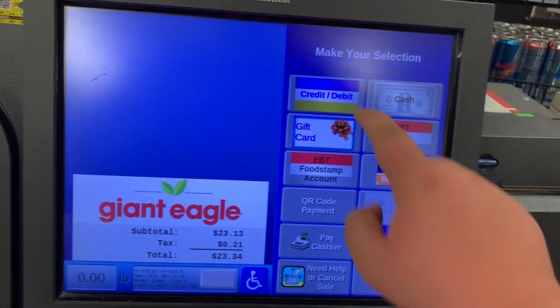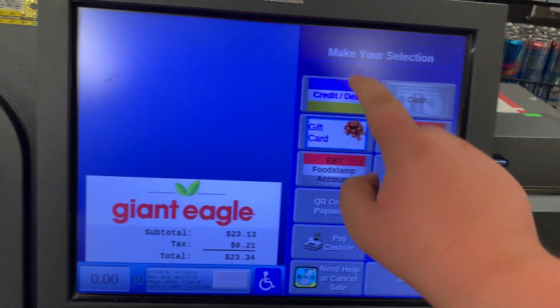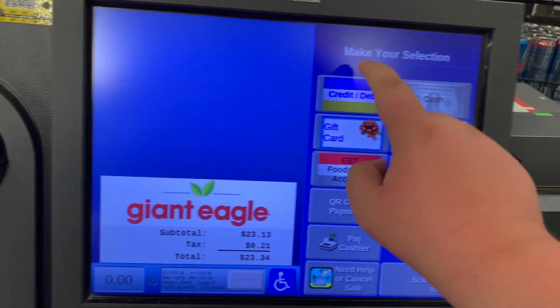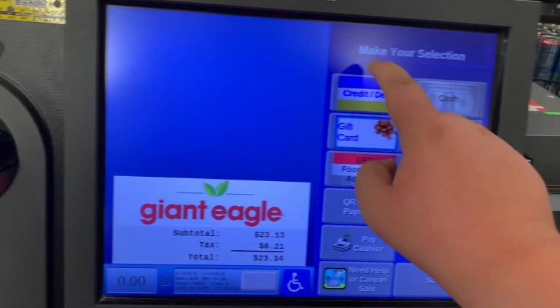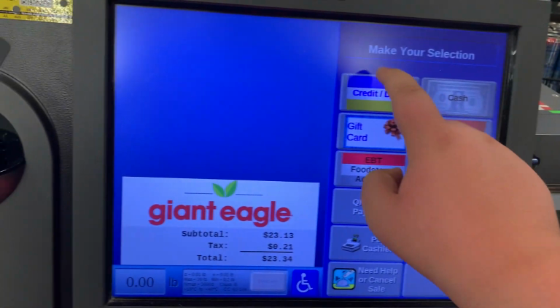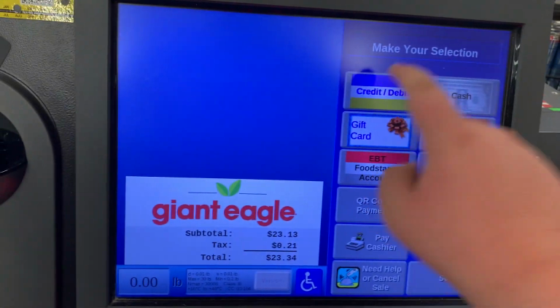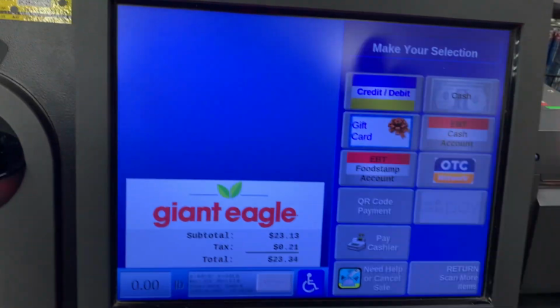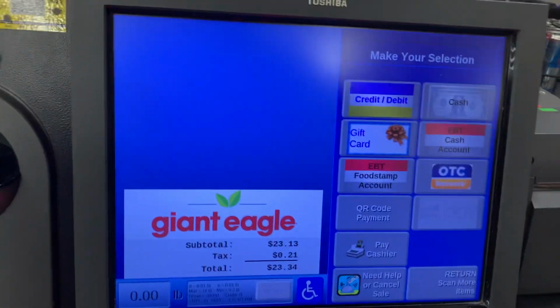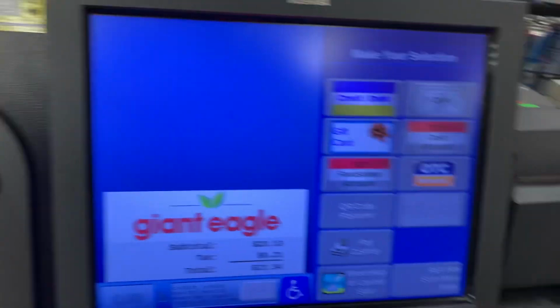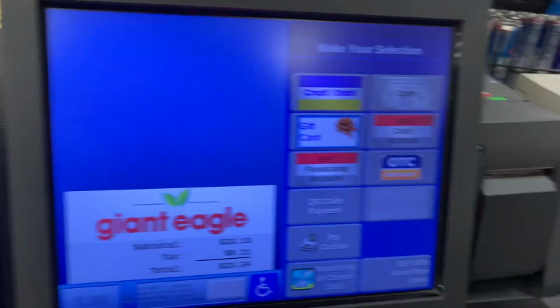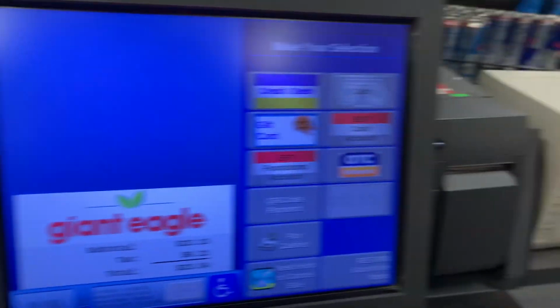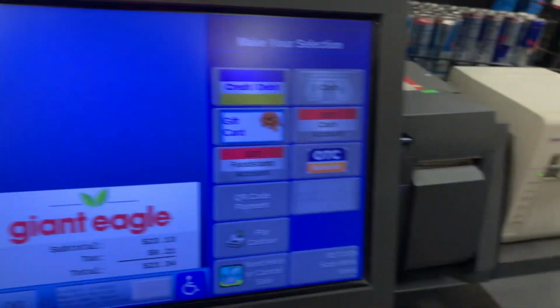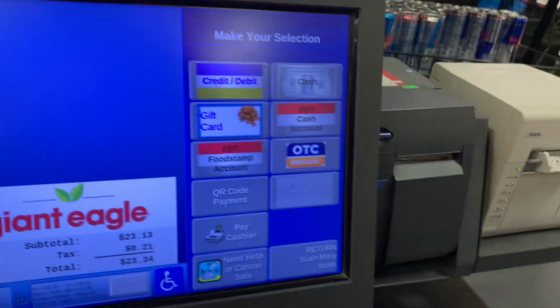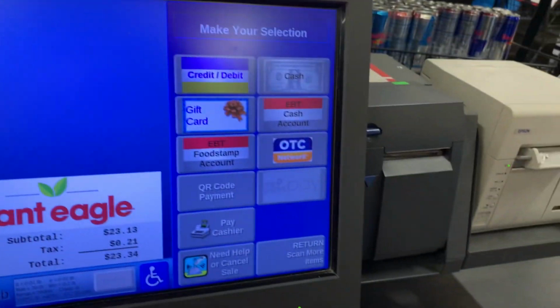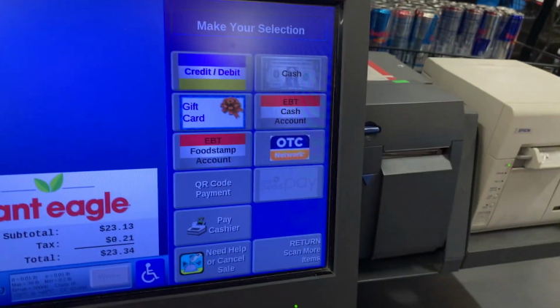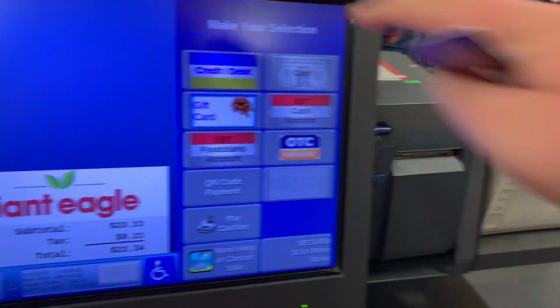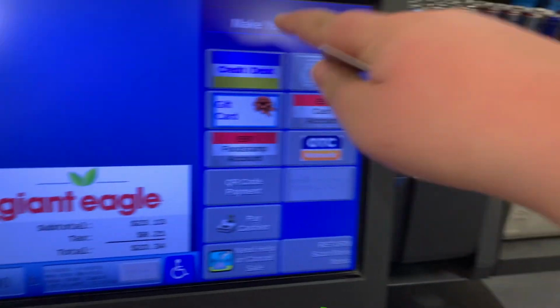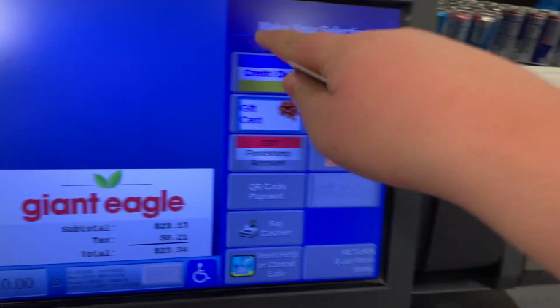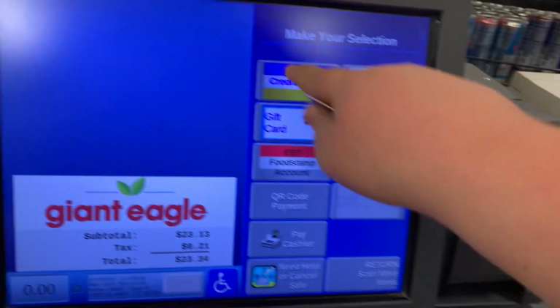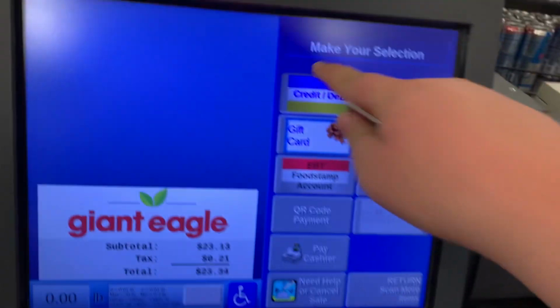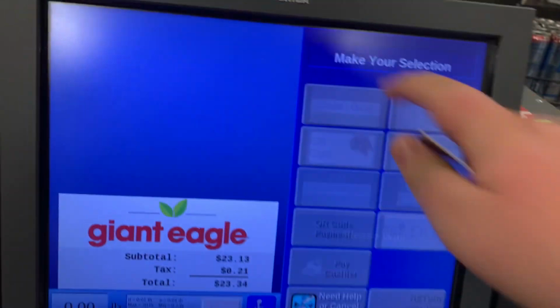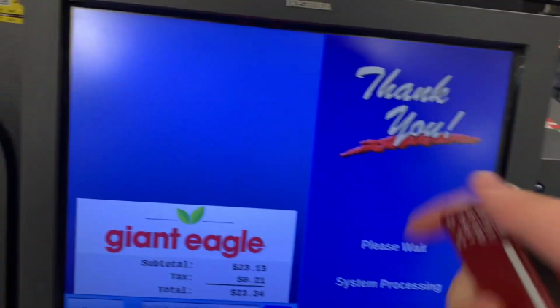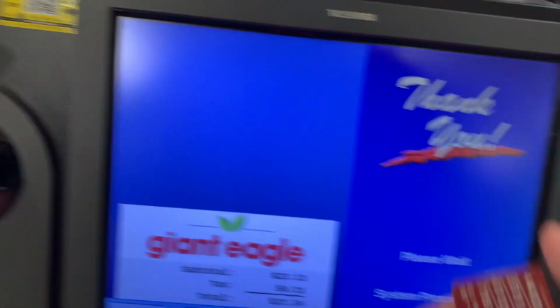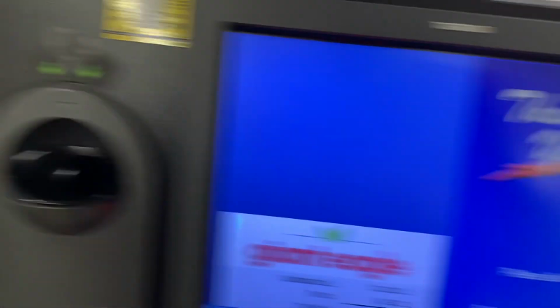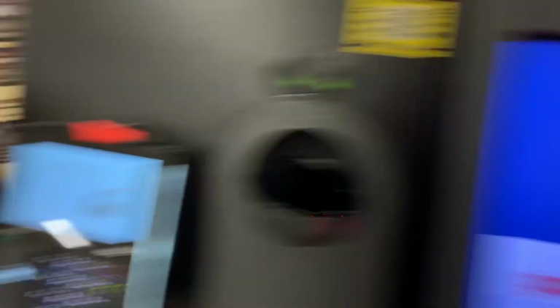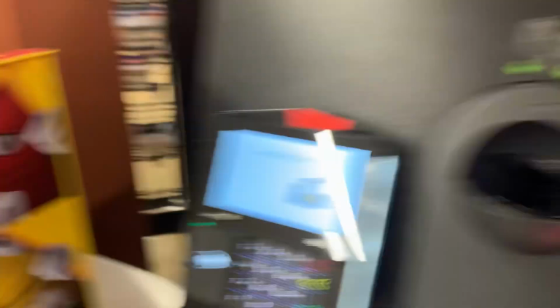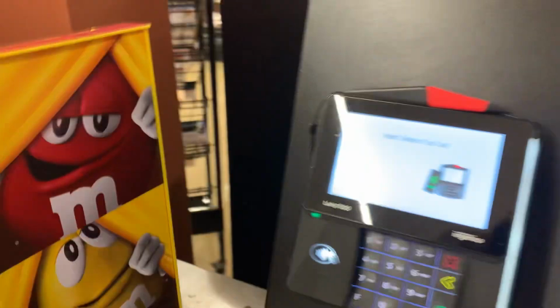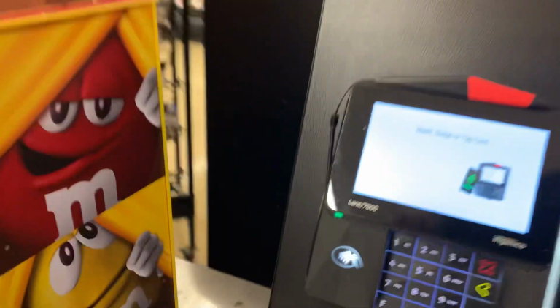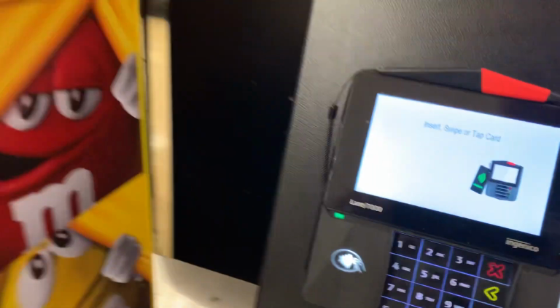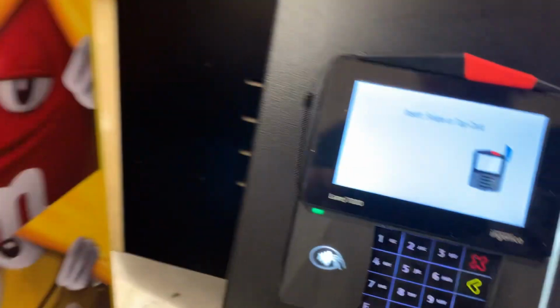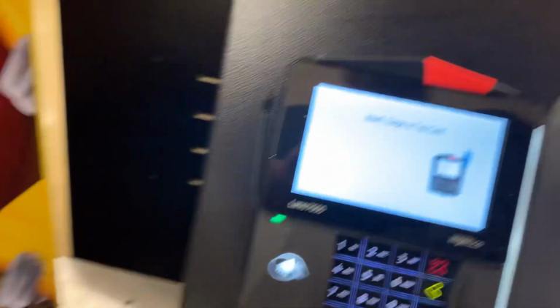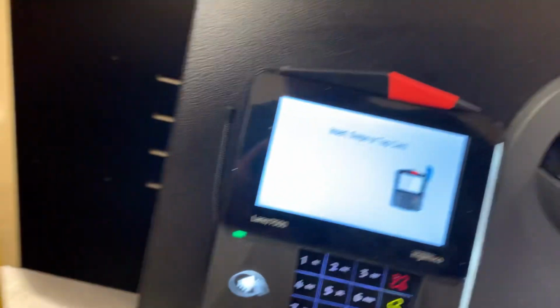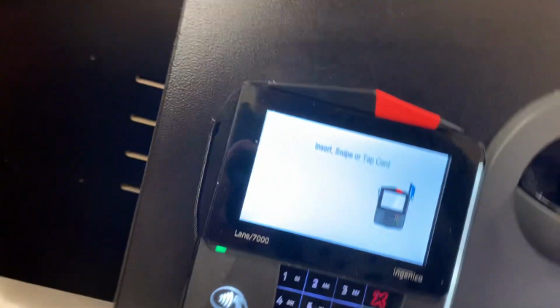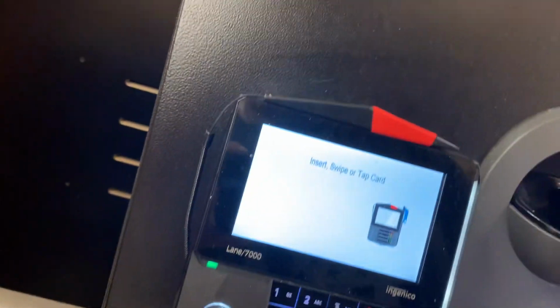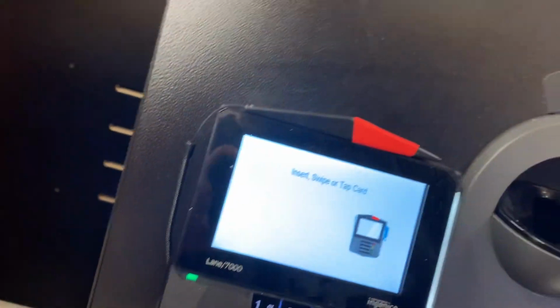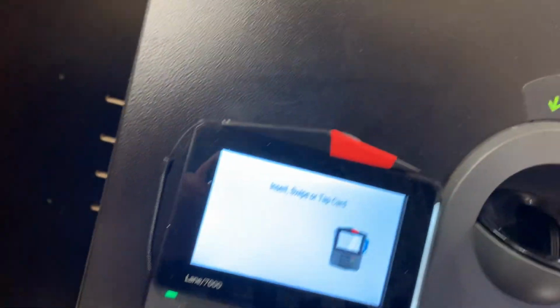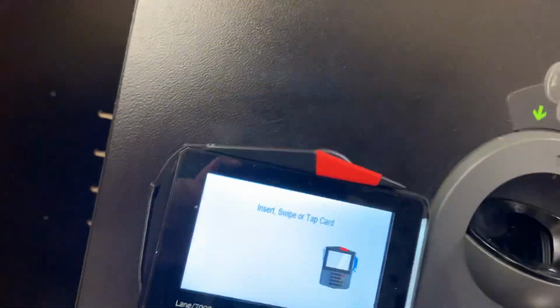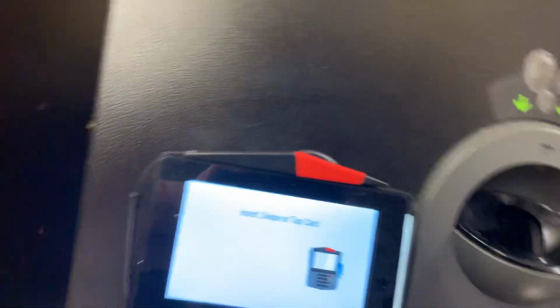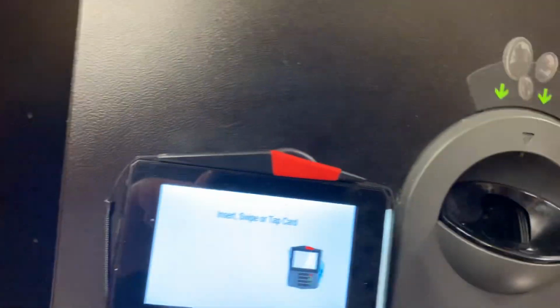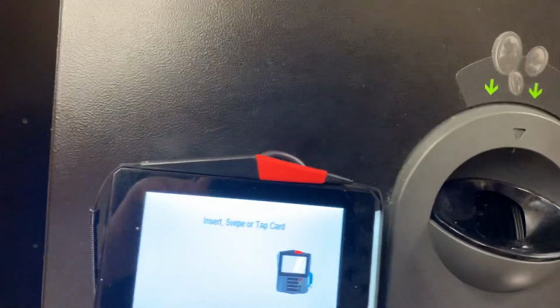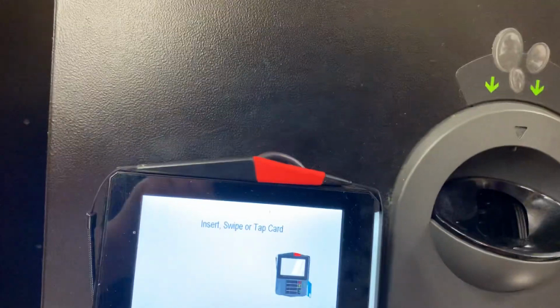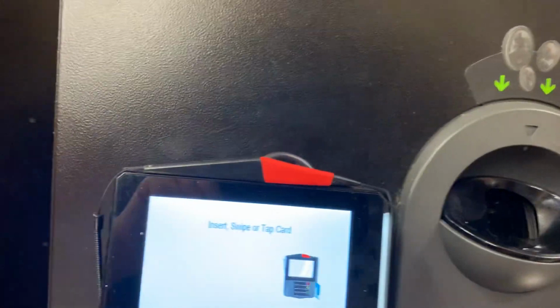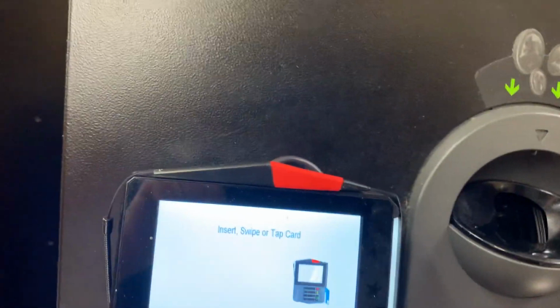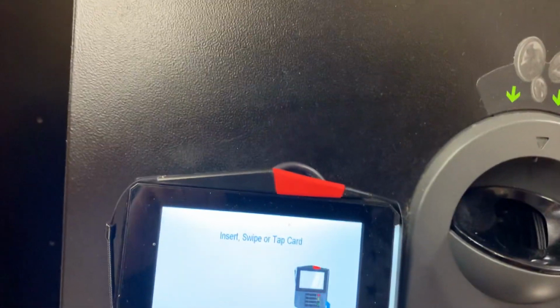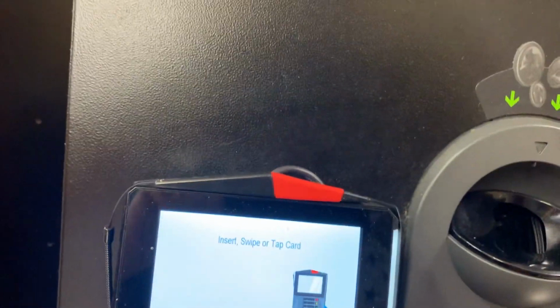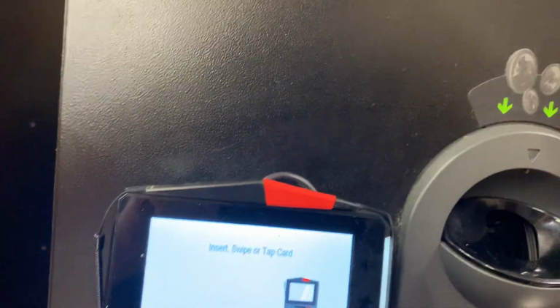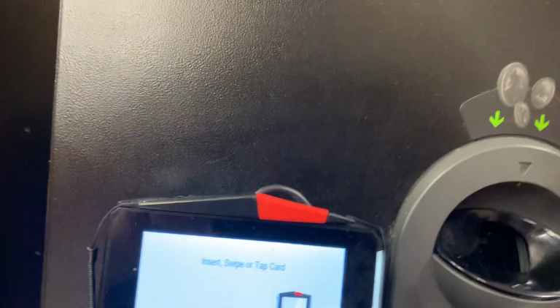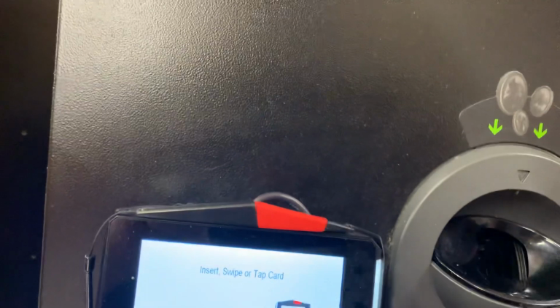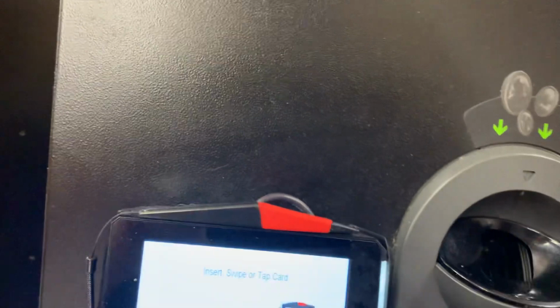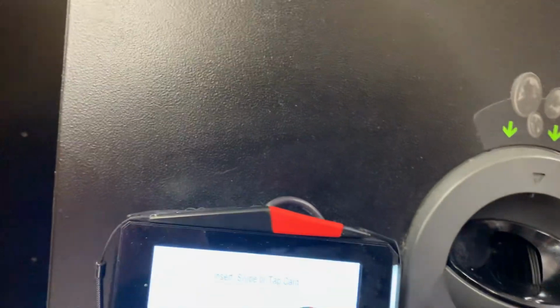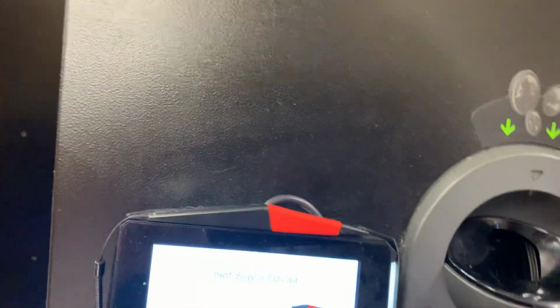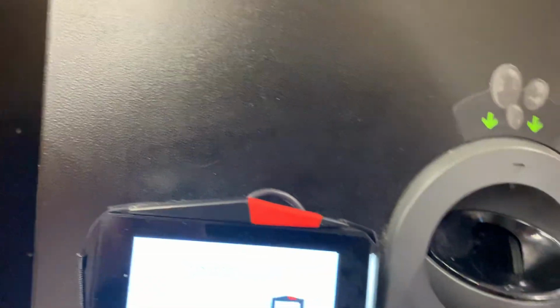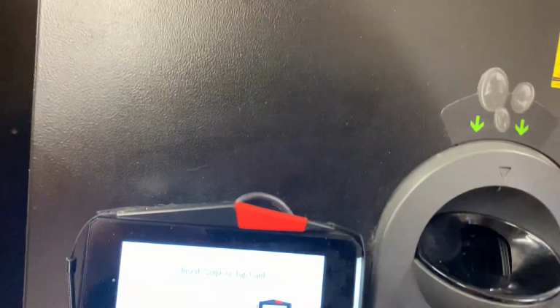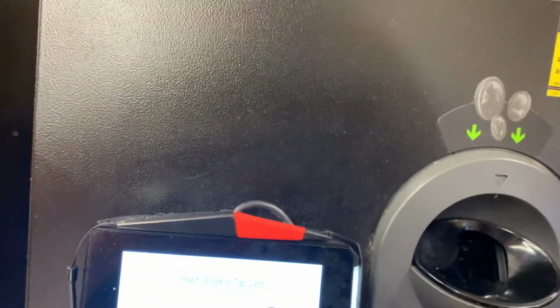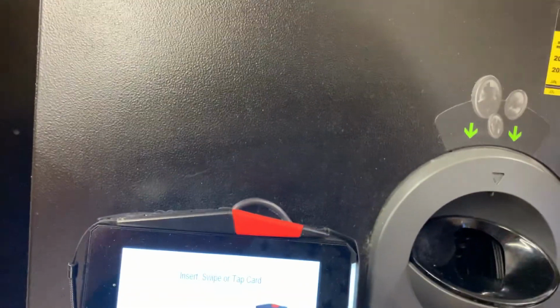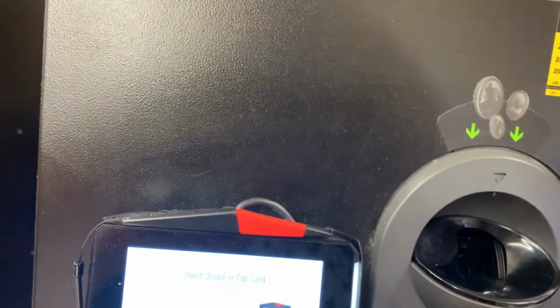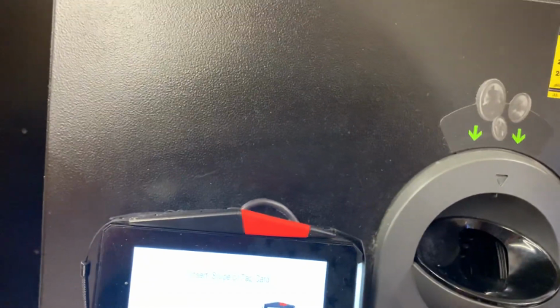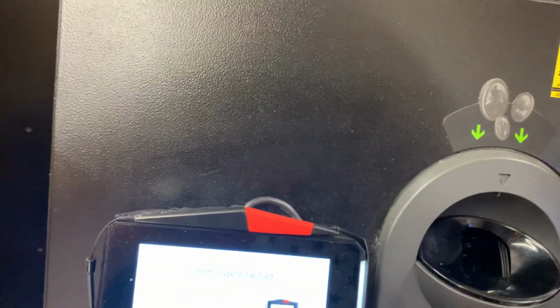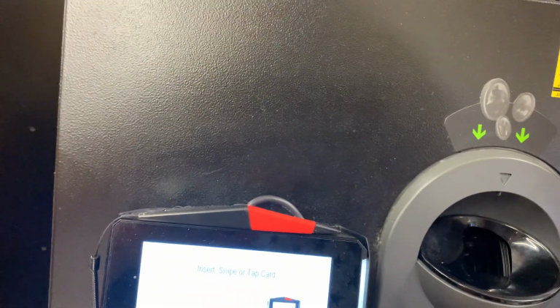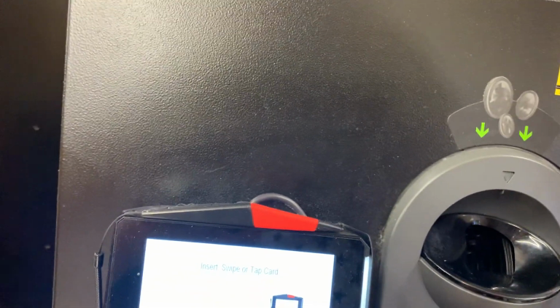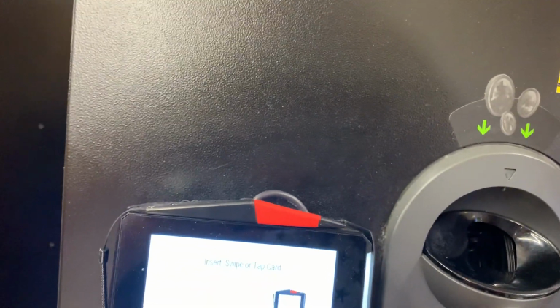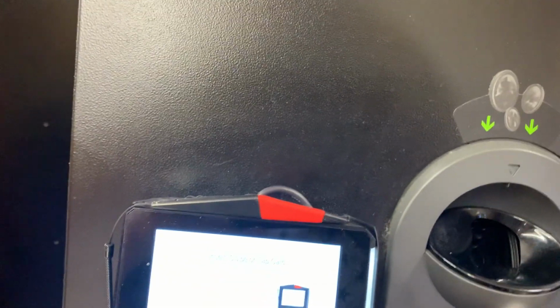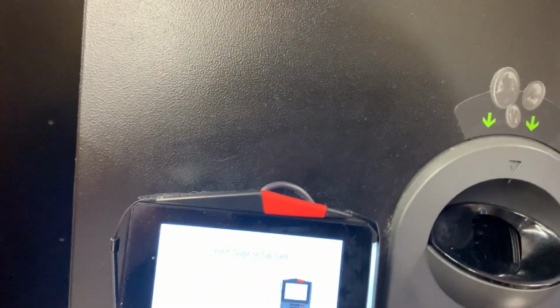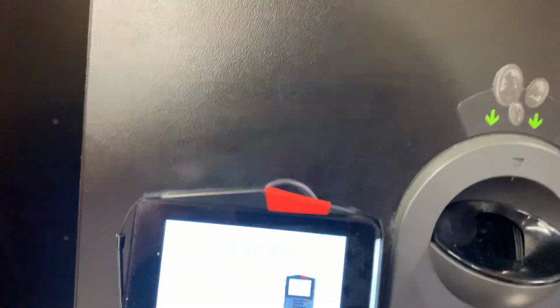Please select your payment method. Please wait. System processing. Follow the instructions on the pin pad.